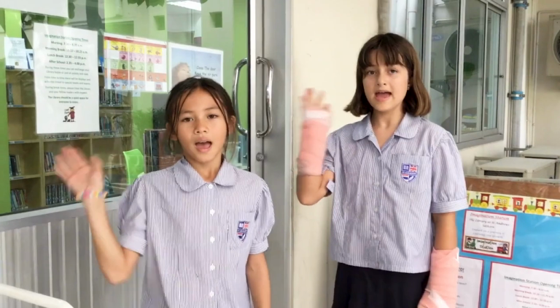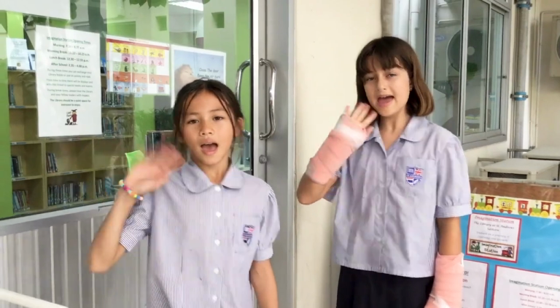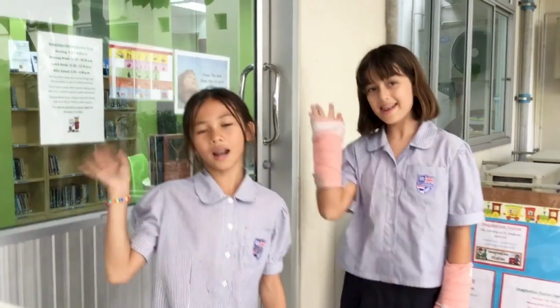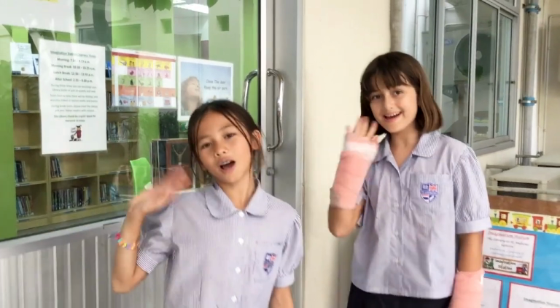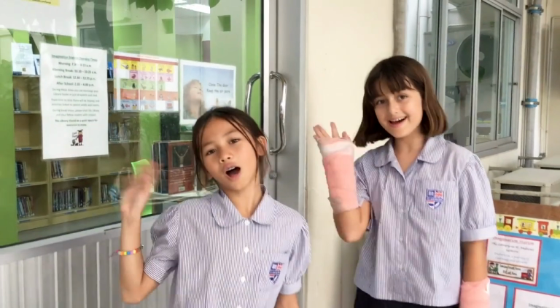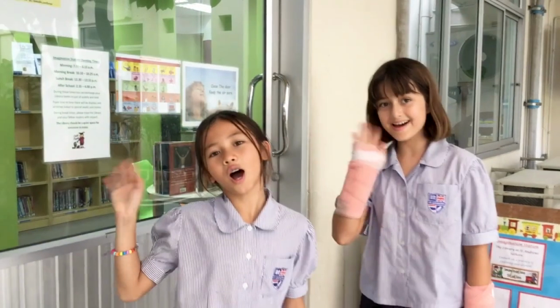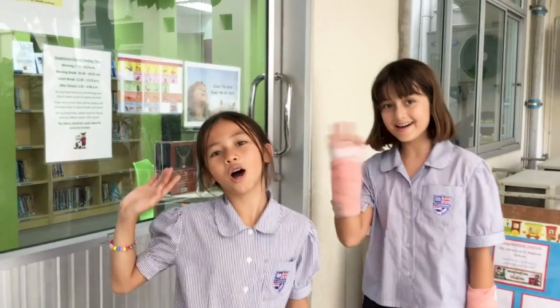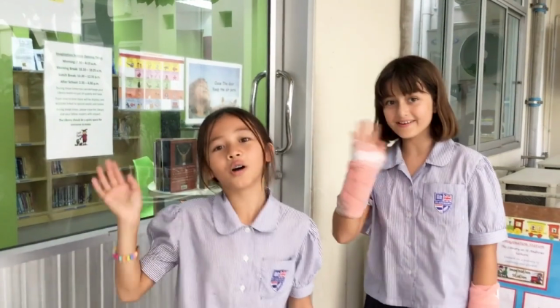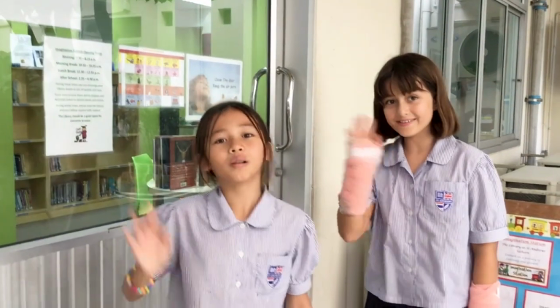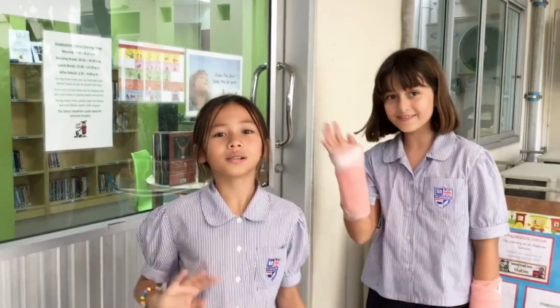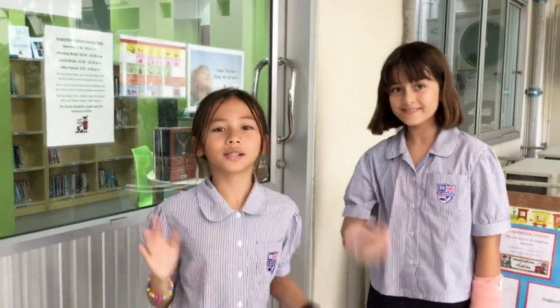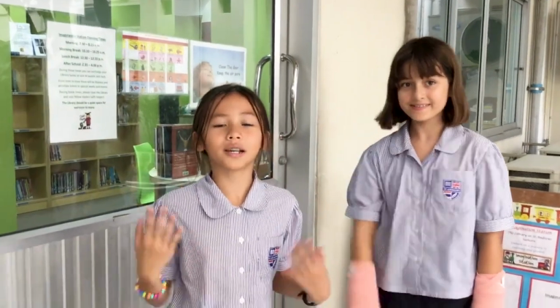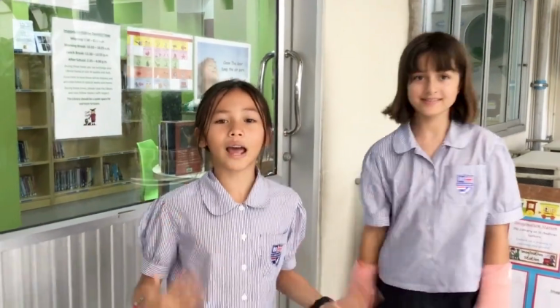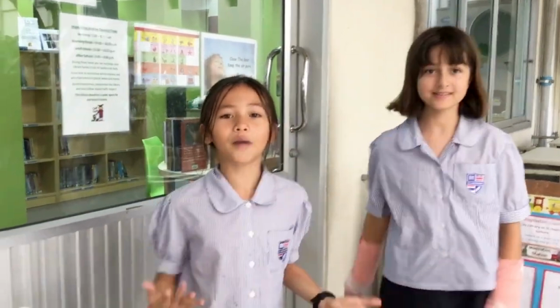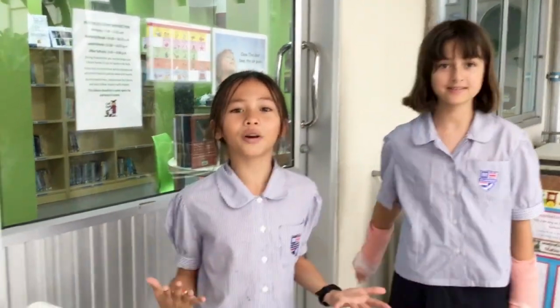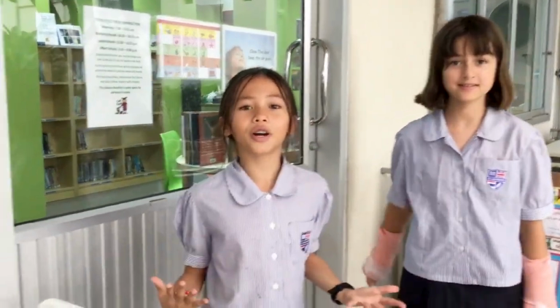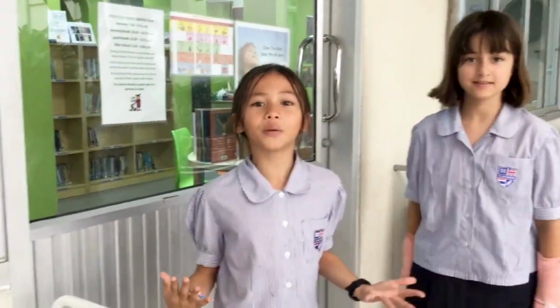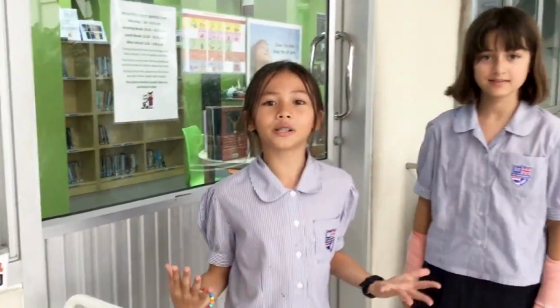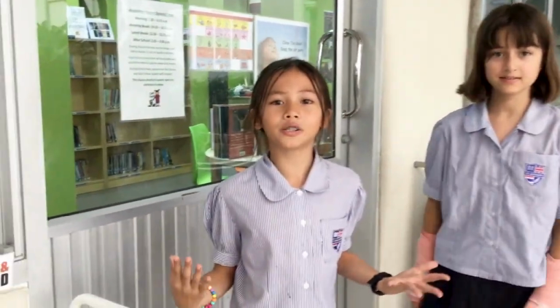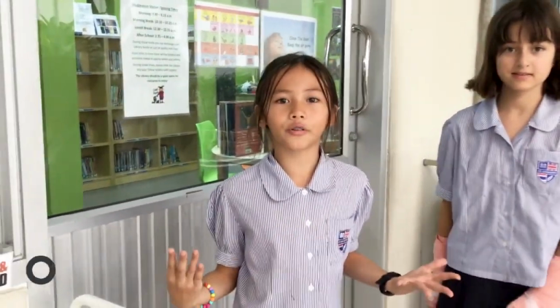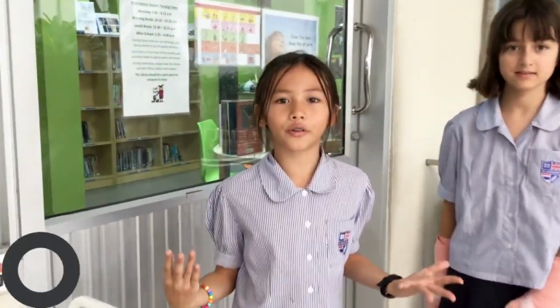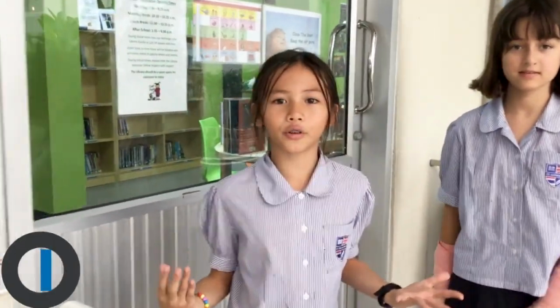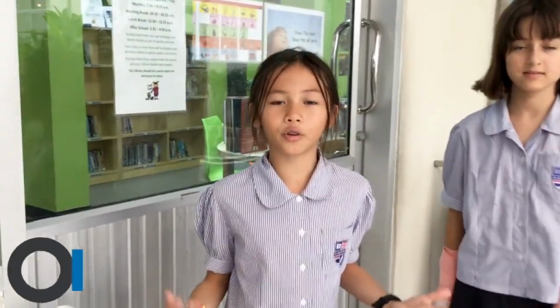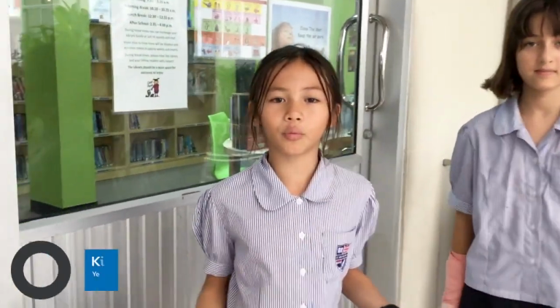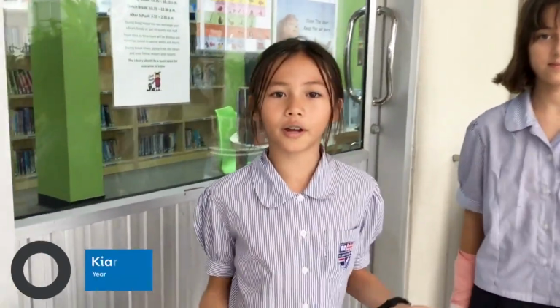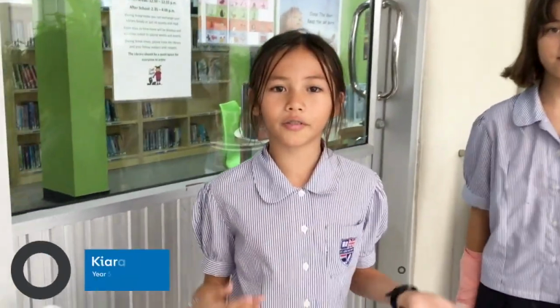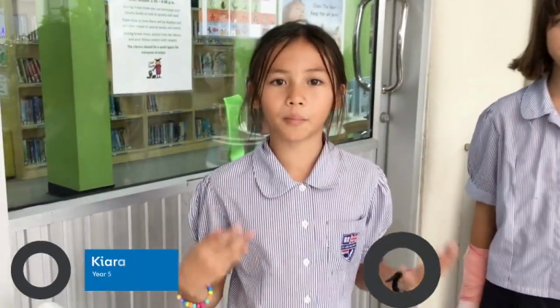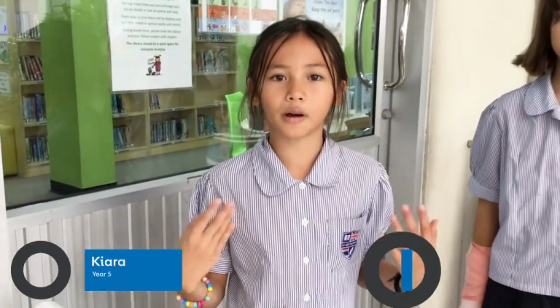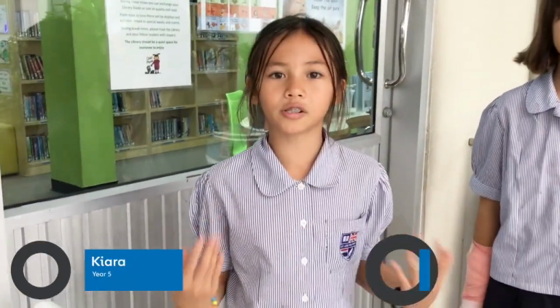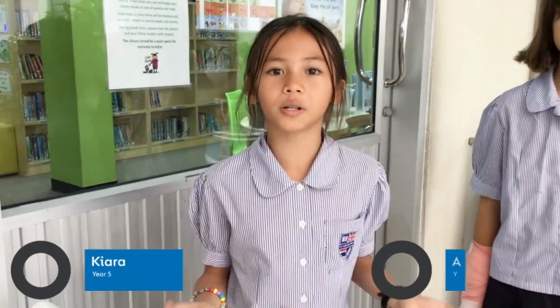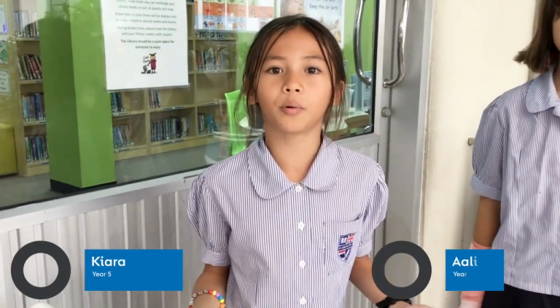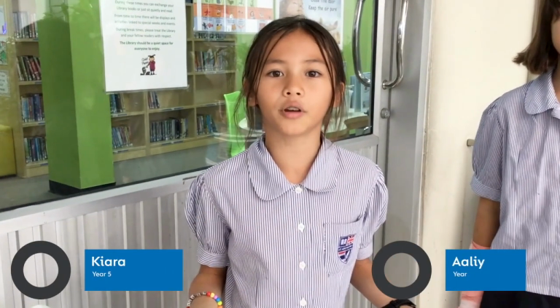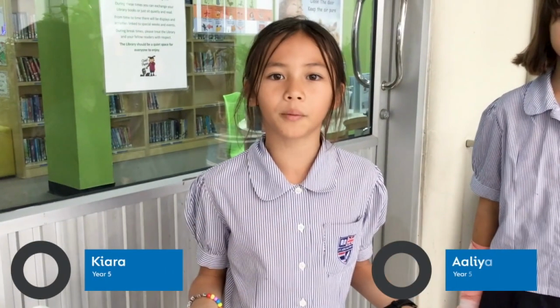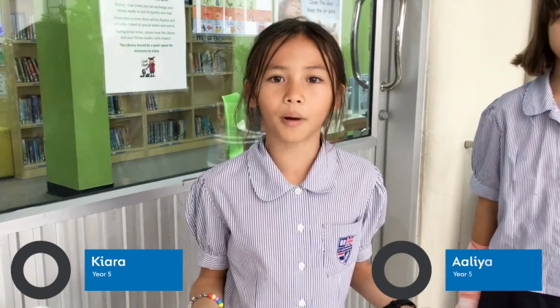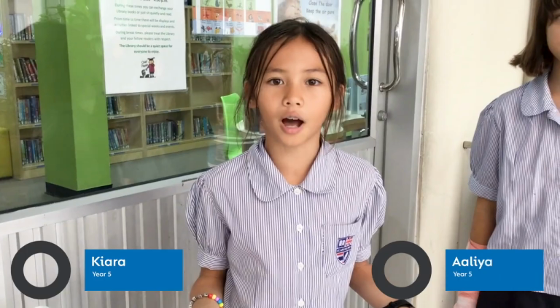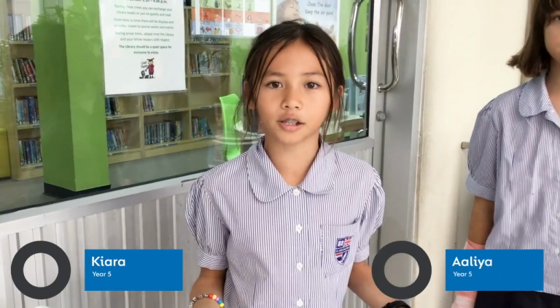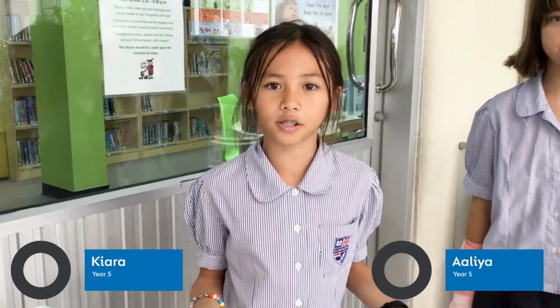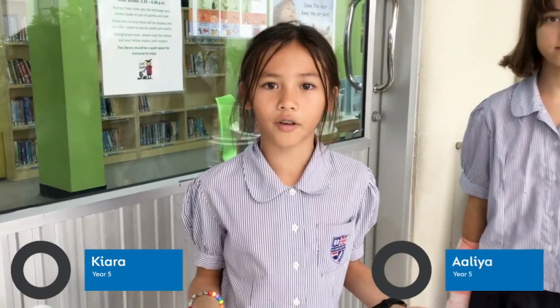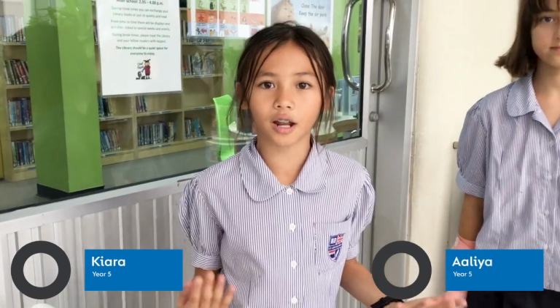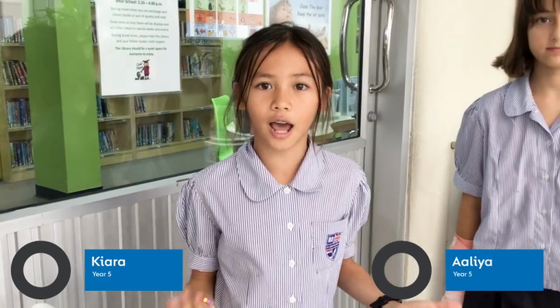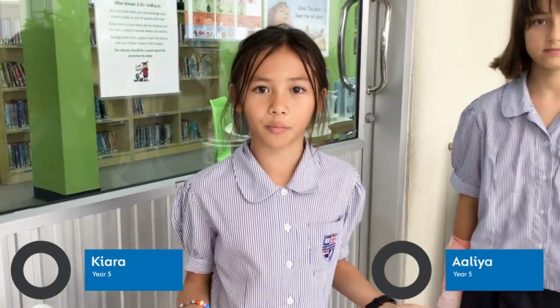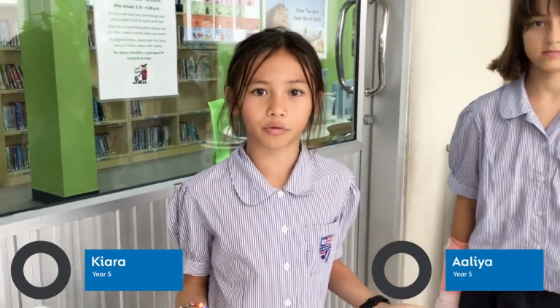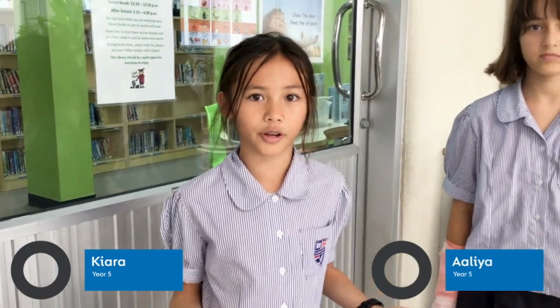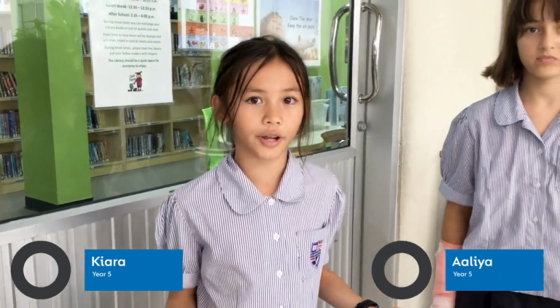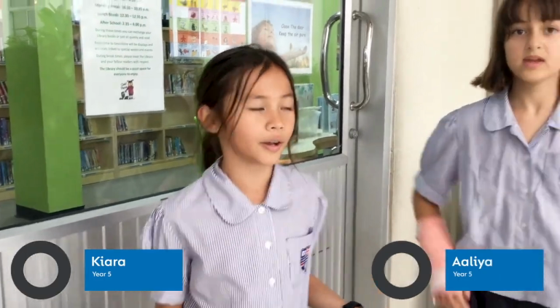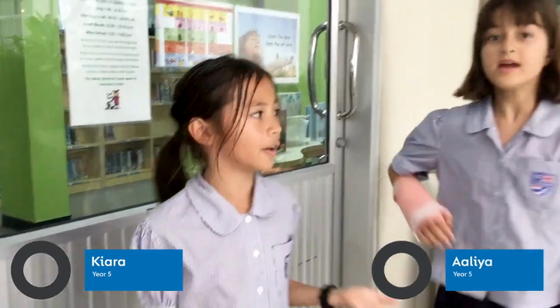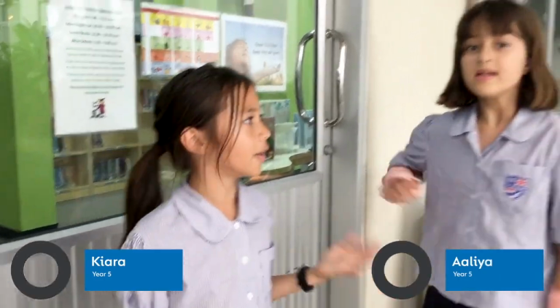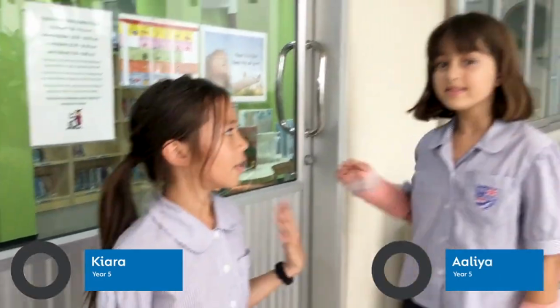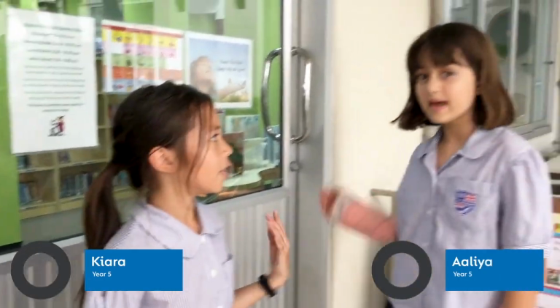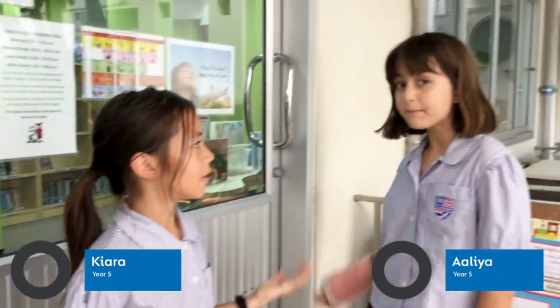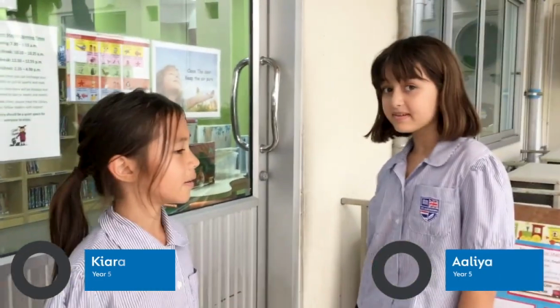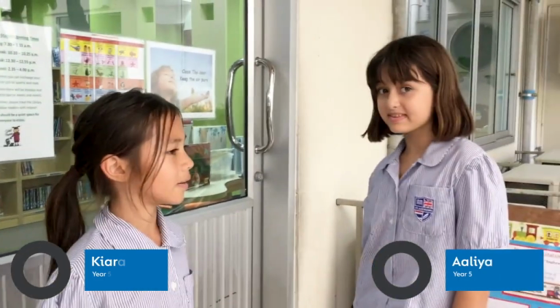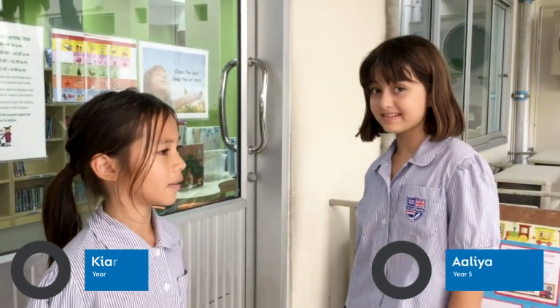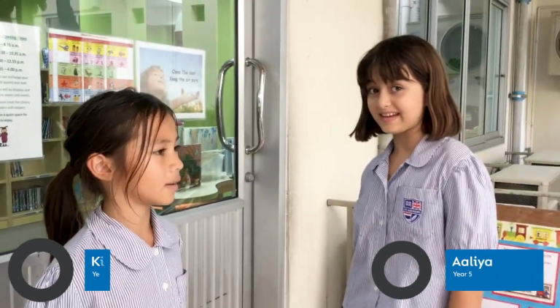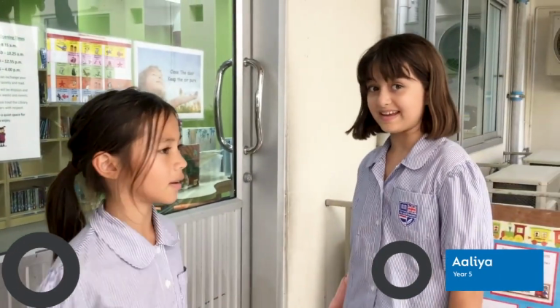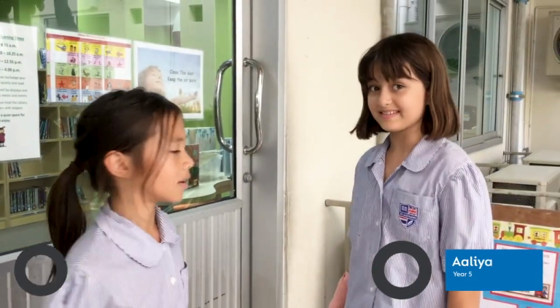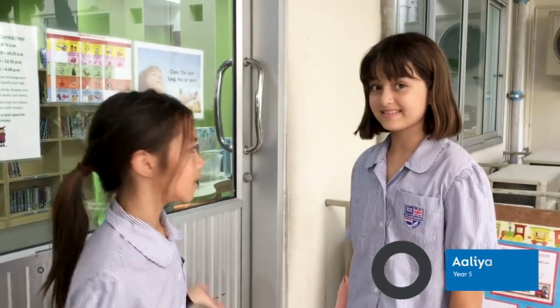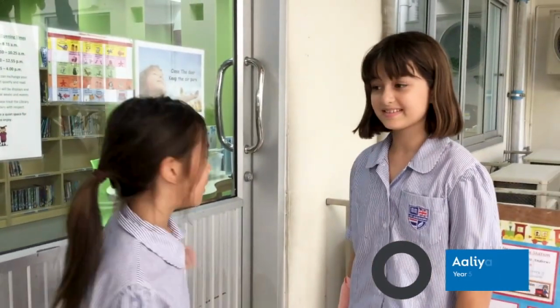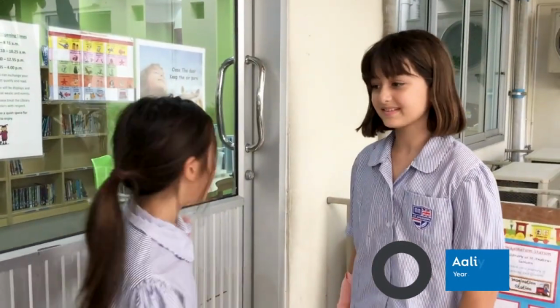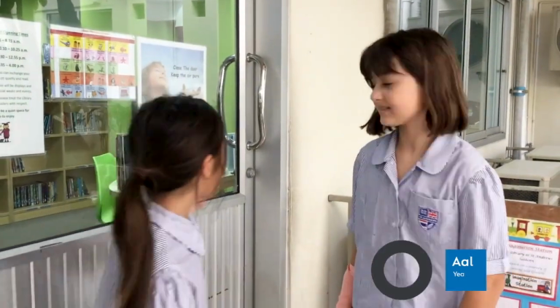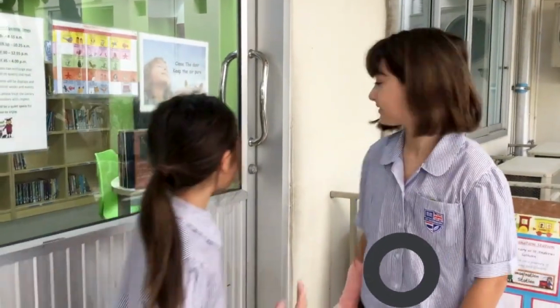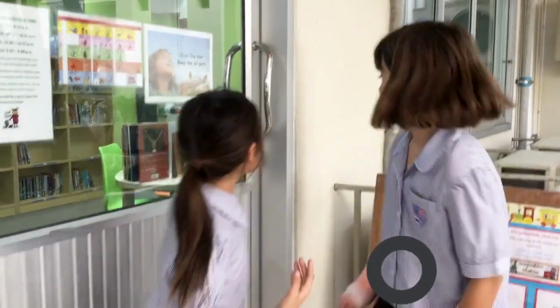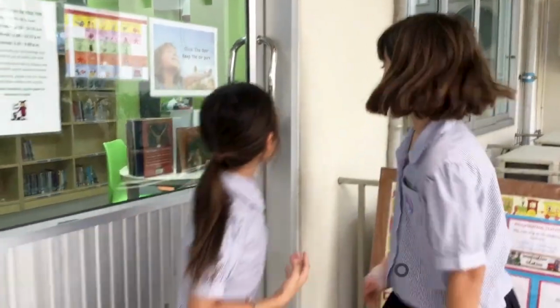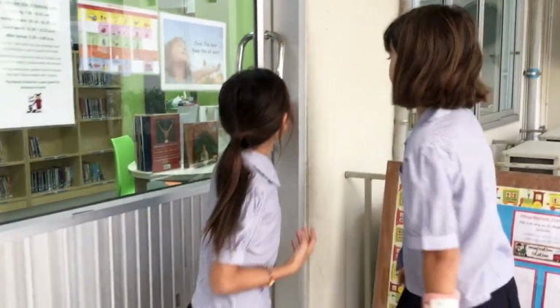Hello! Today we're going to be showing you one of the most important parts of our library: the empathy tent. Let's go.